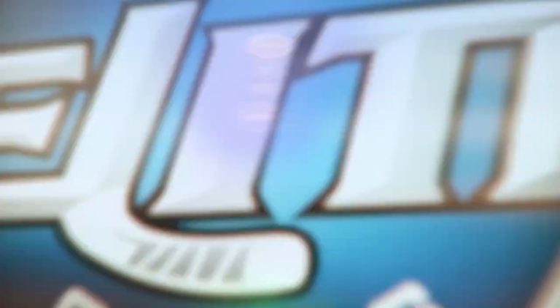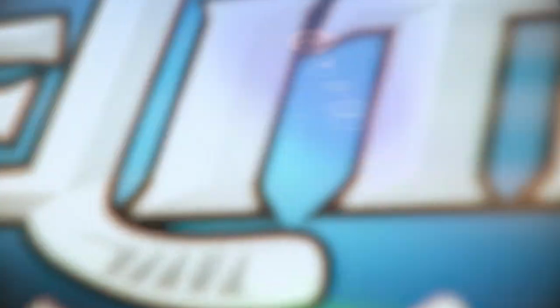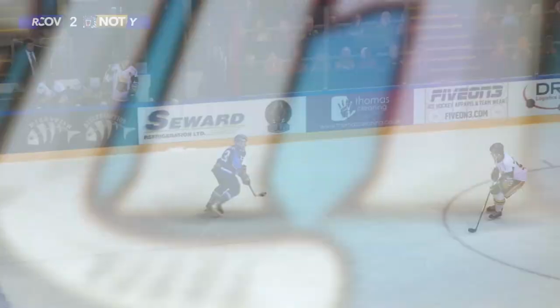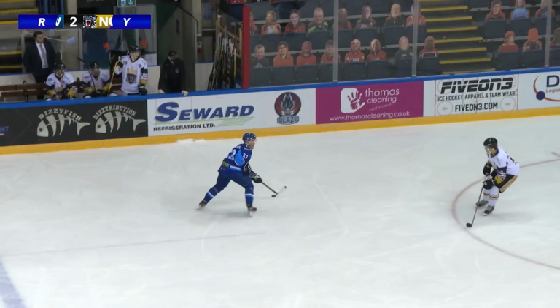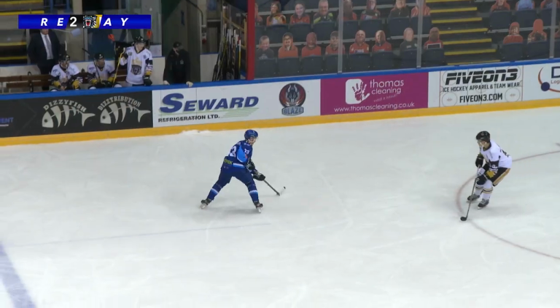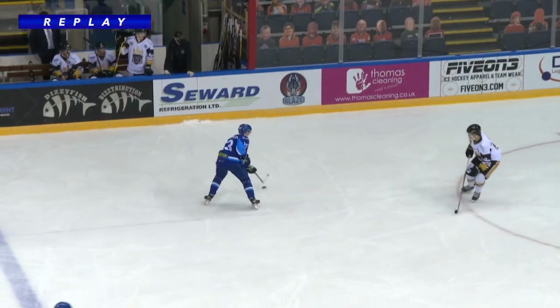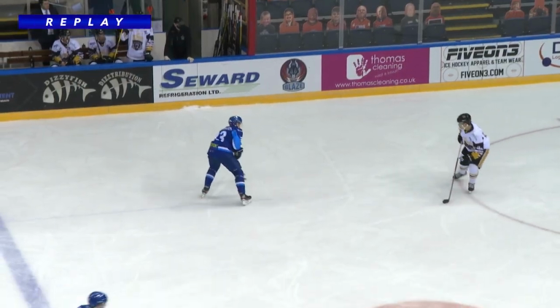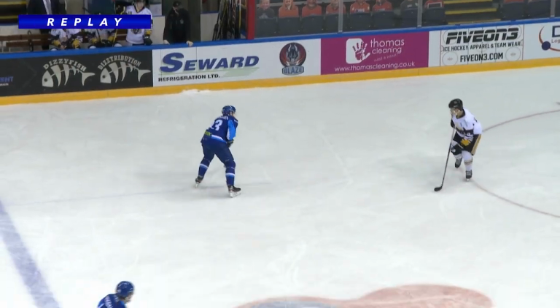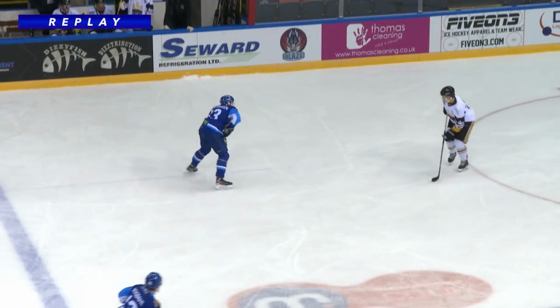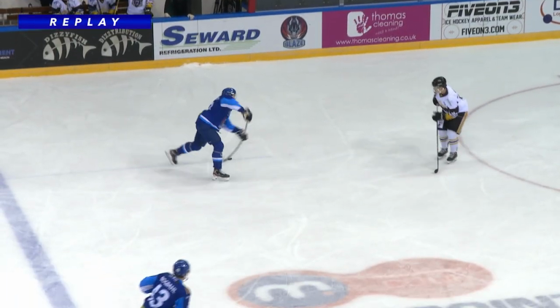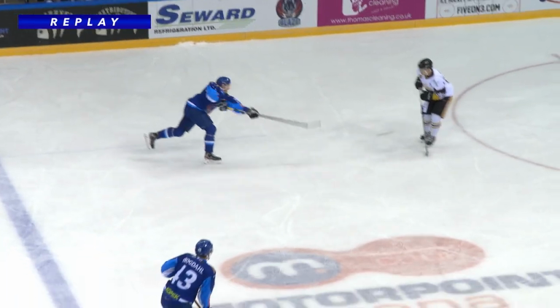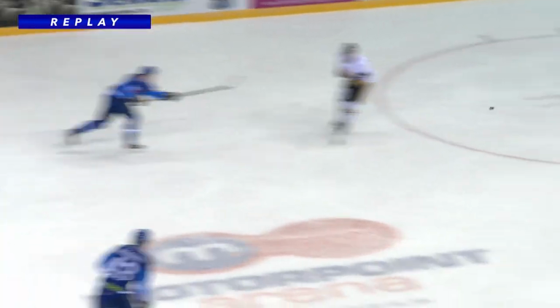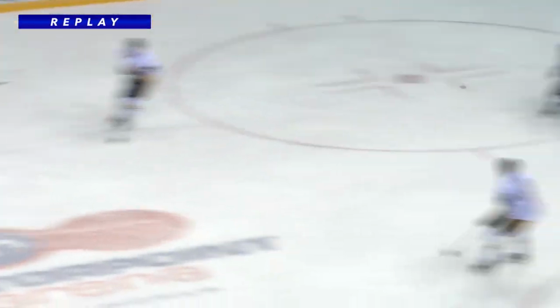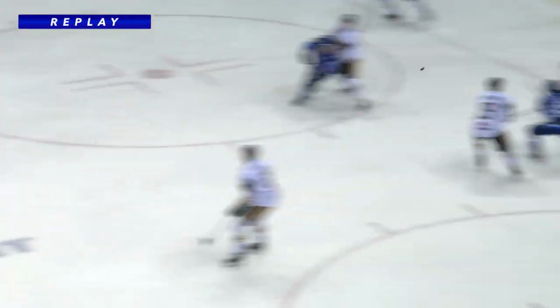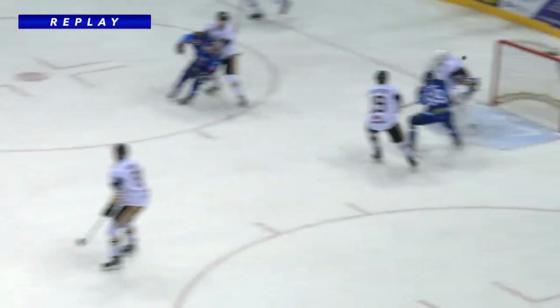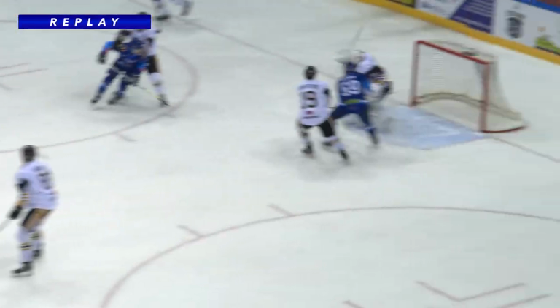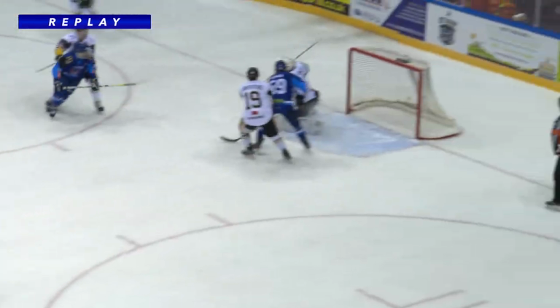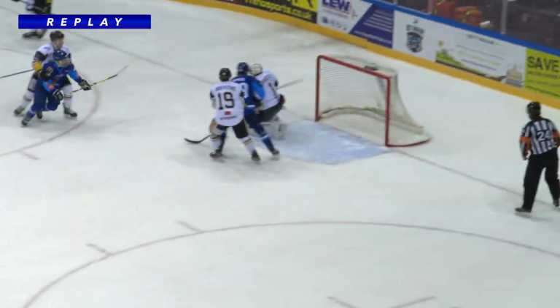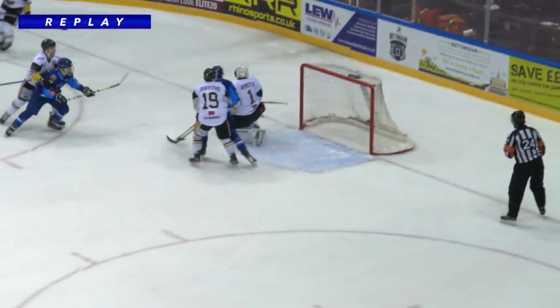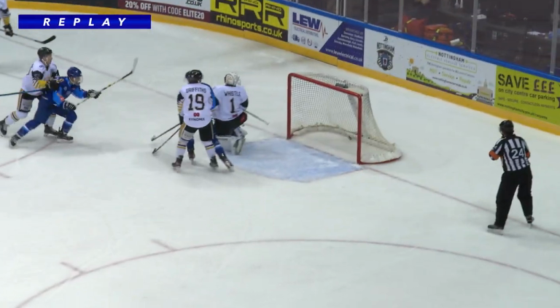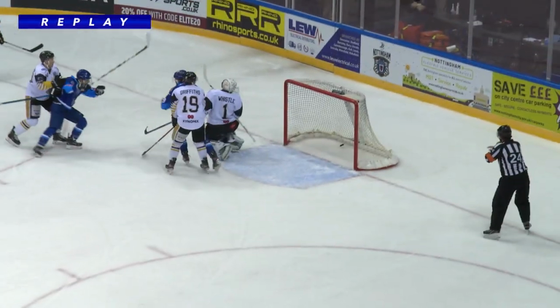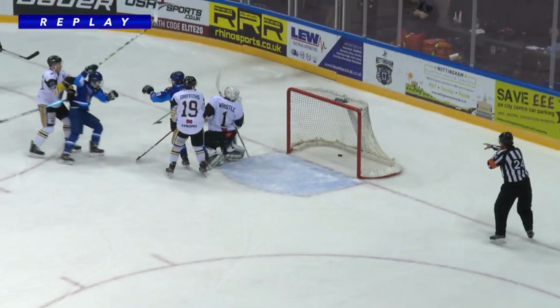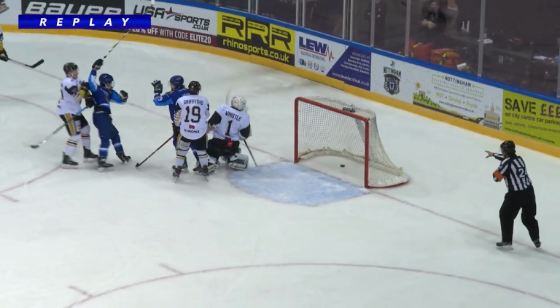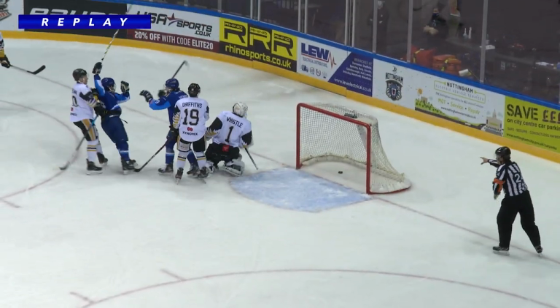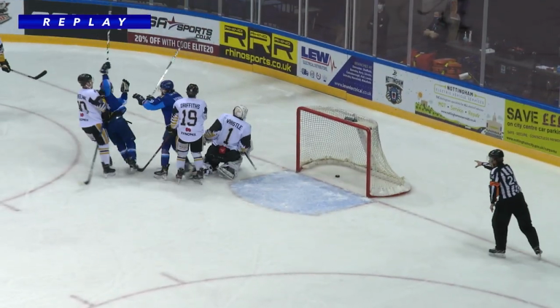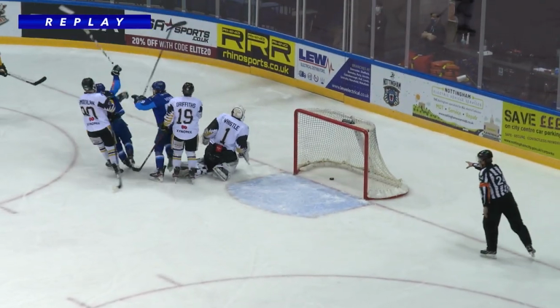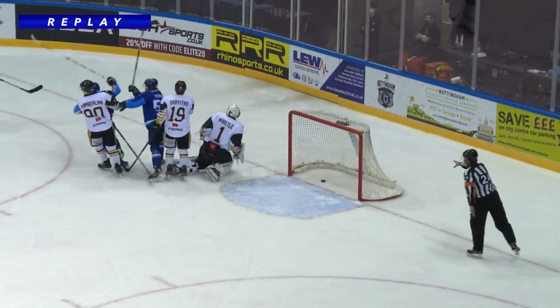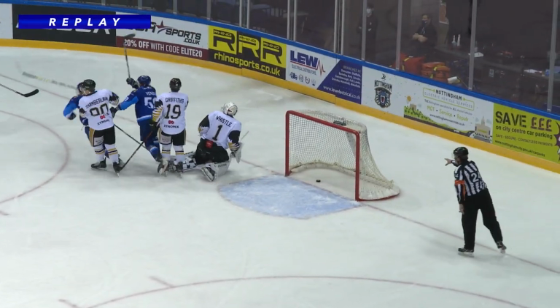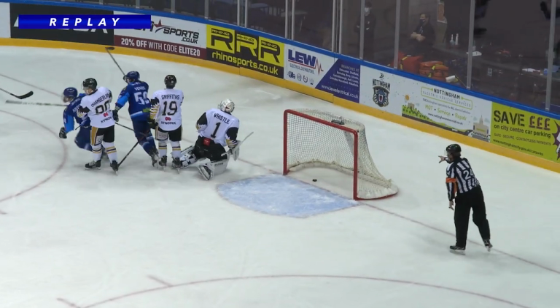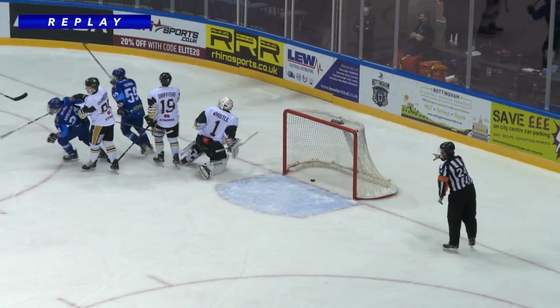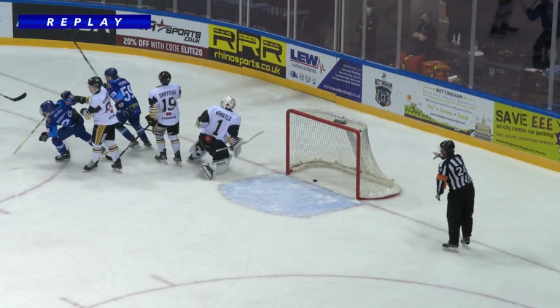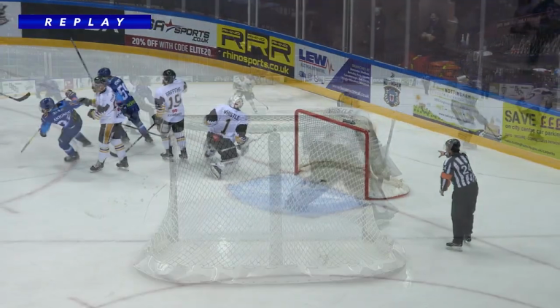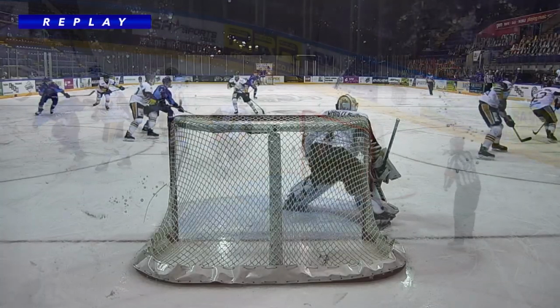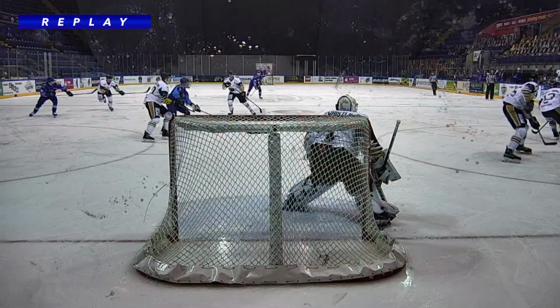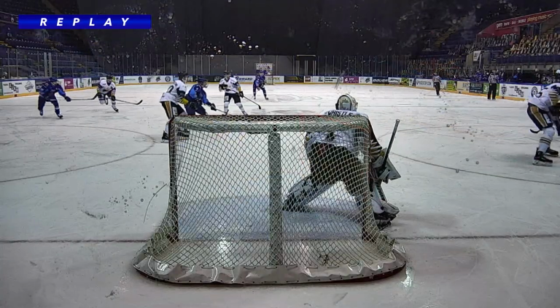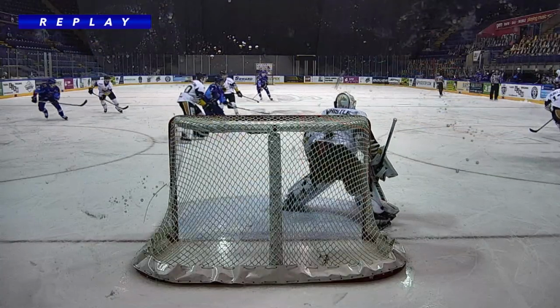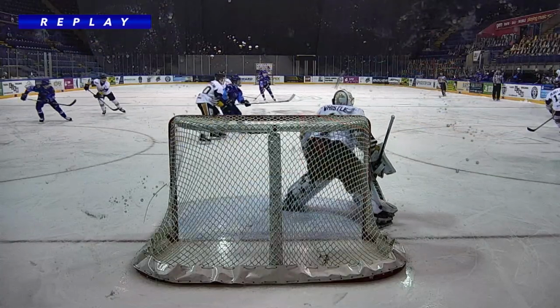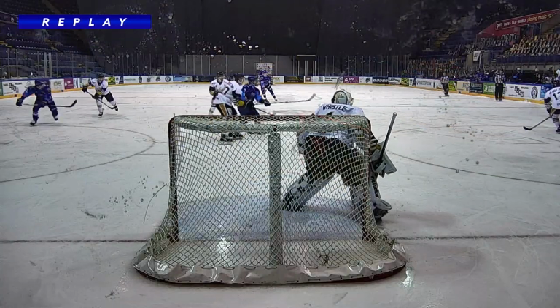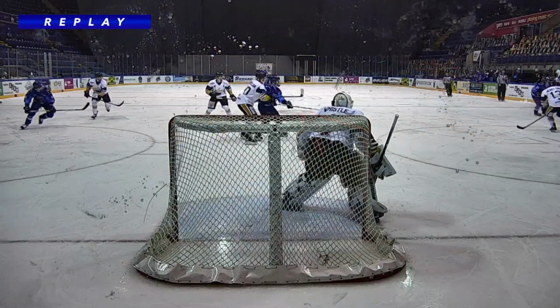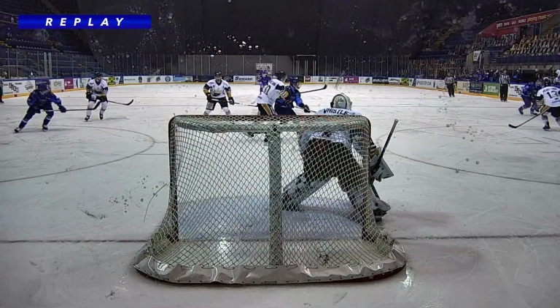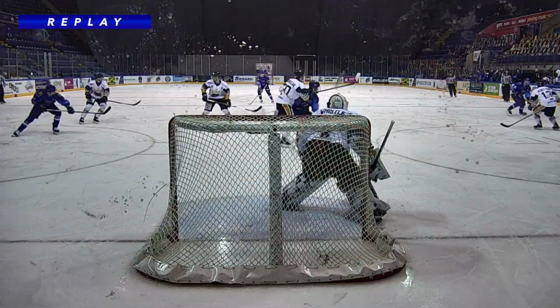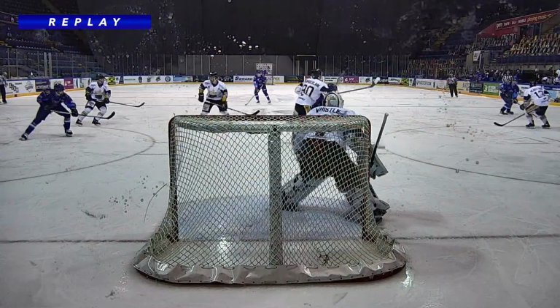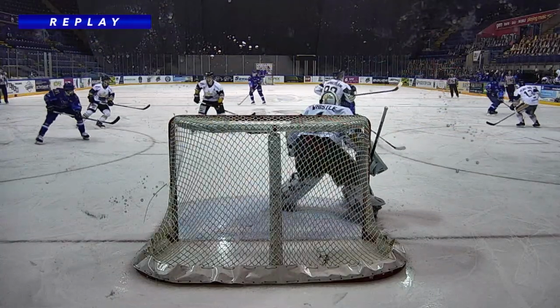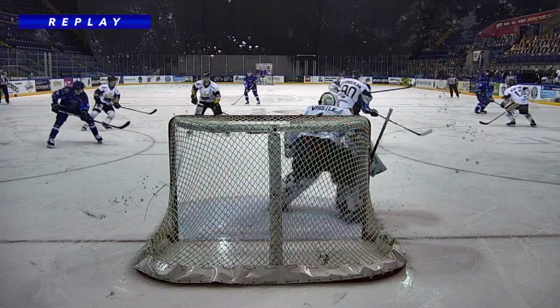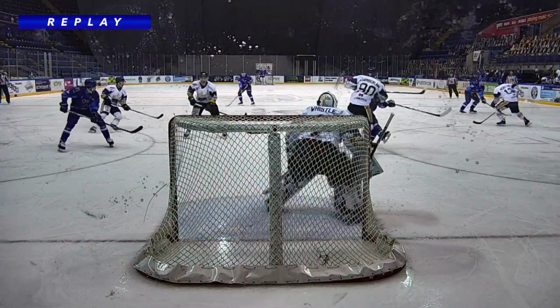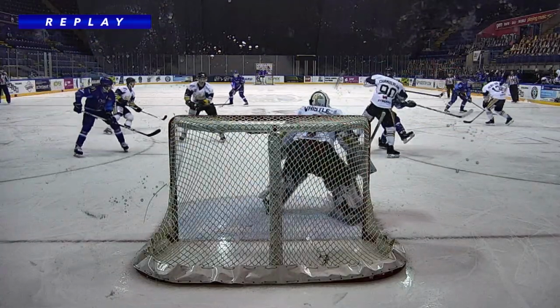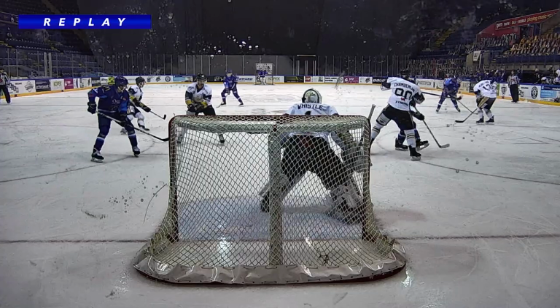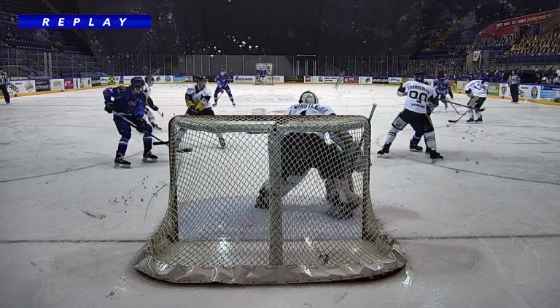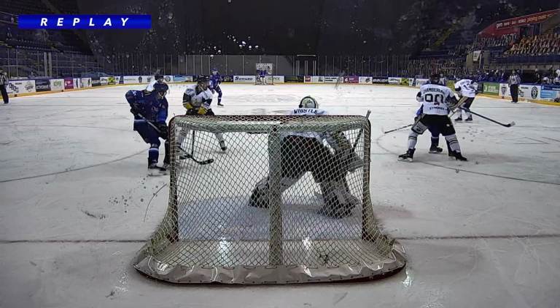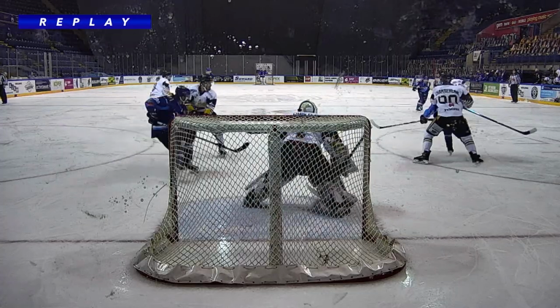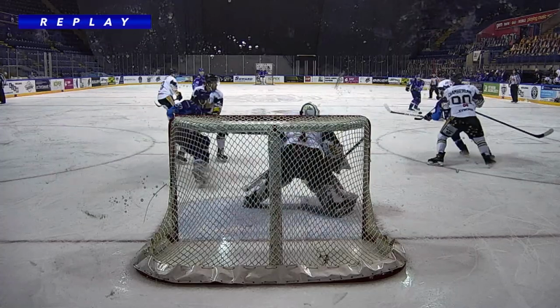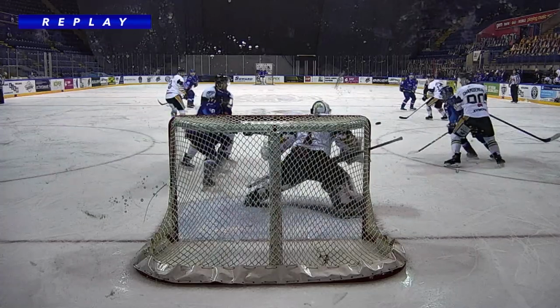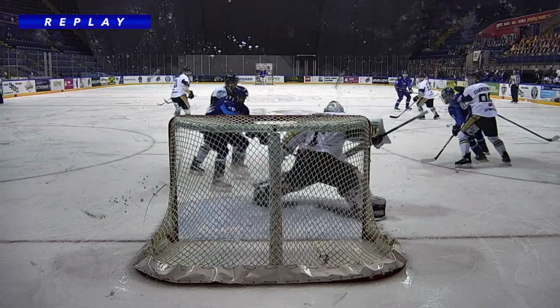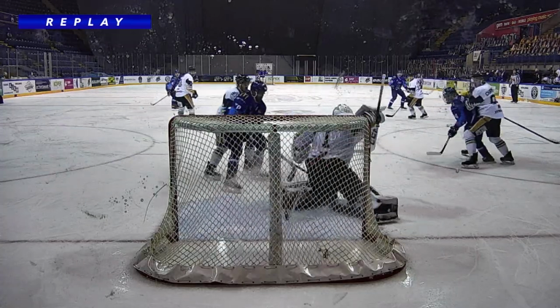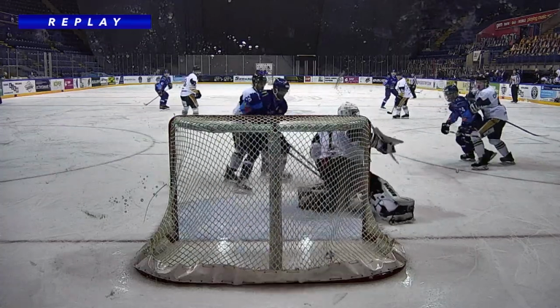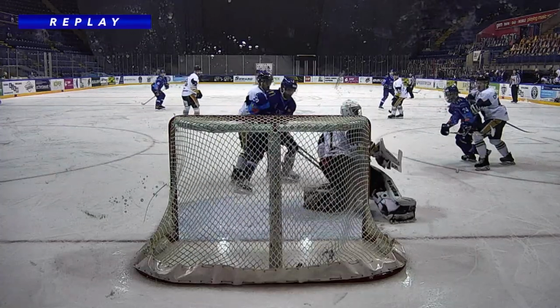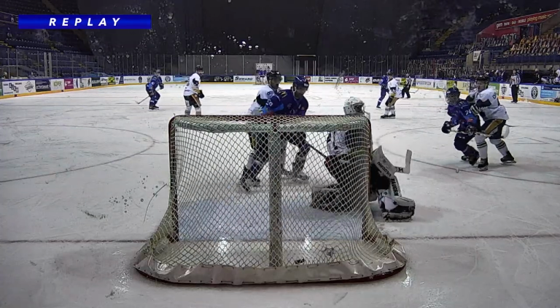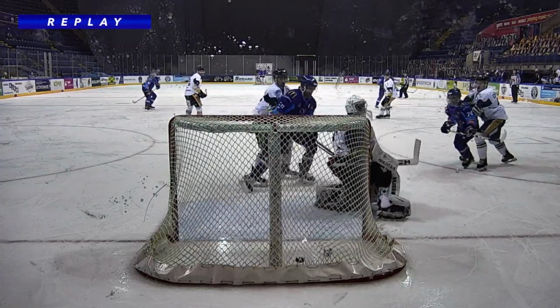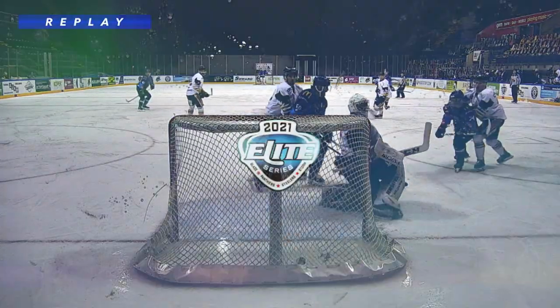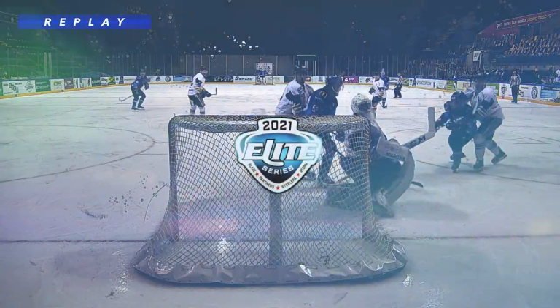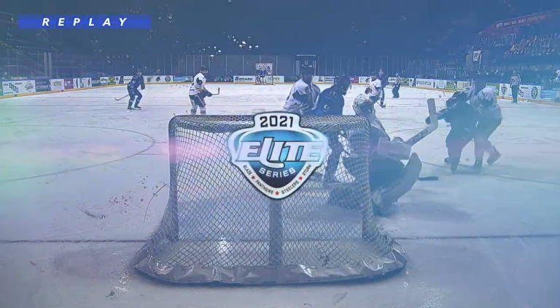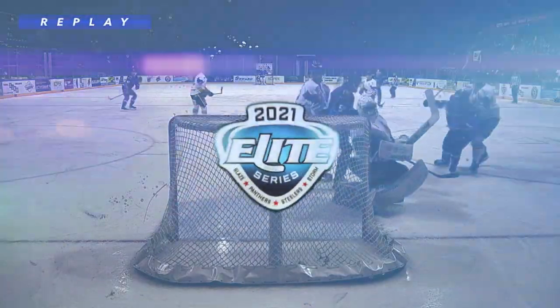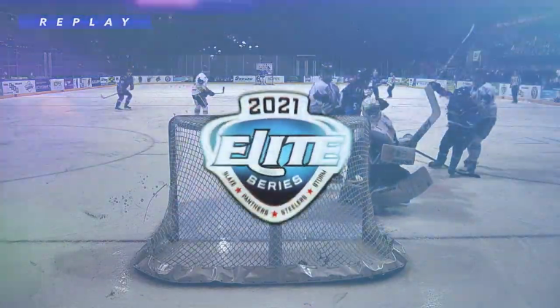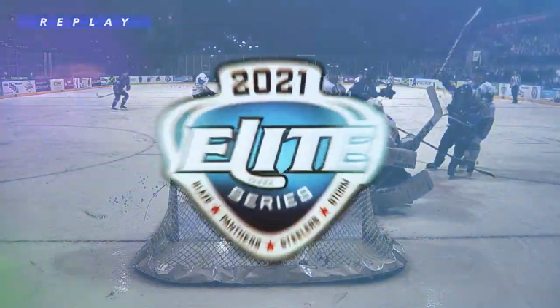Halfway through the first period, Nikolaj Brennisfen scores his first goal on the return to the Coventry Blaze, and what a beauty.